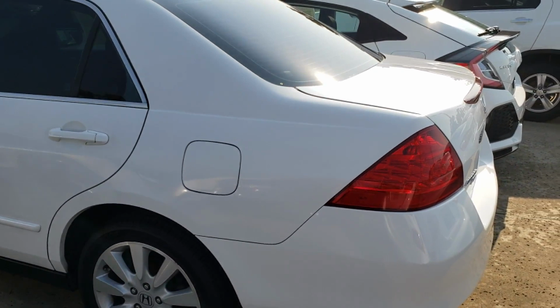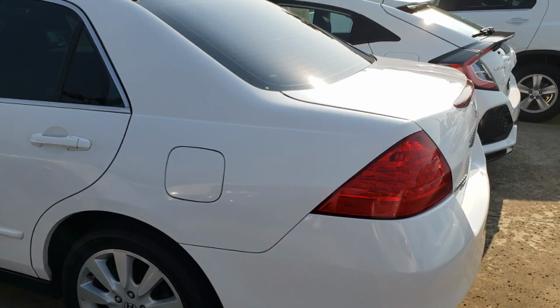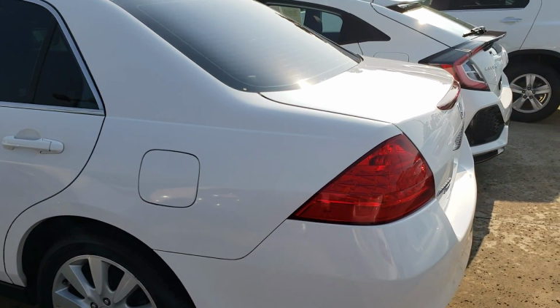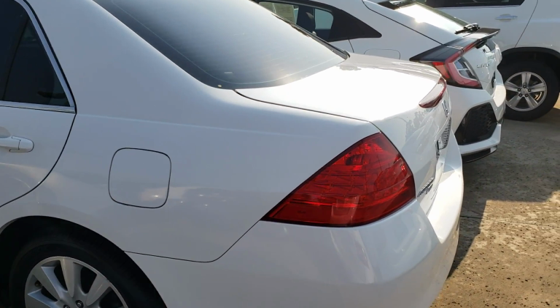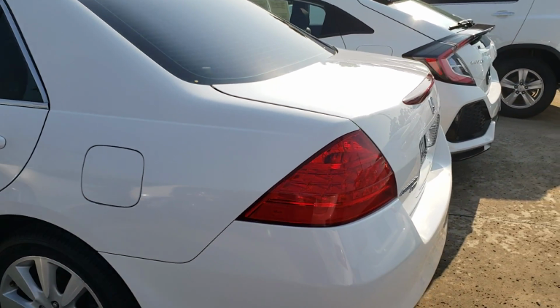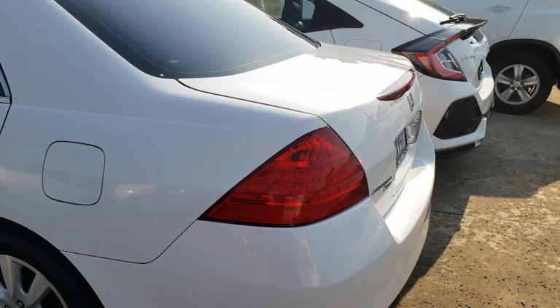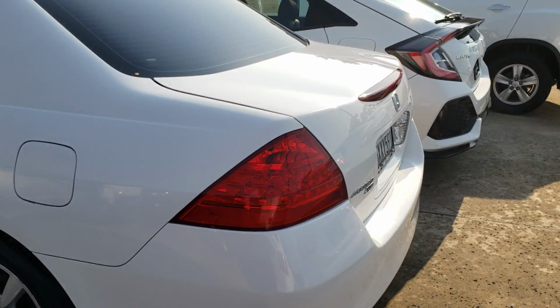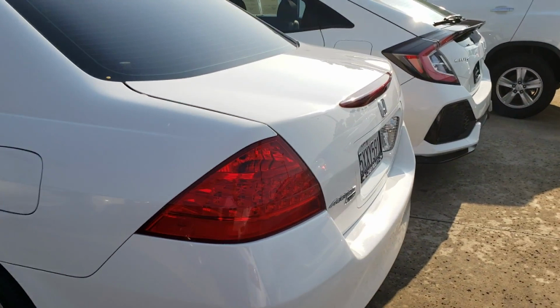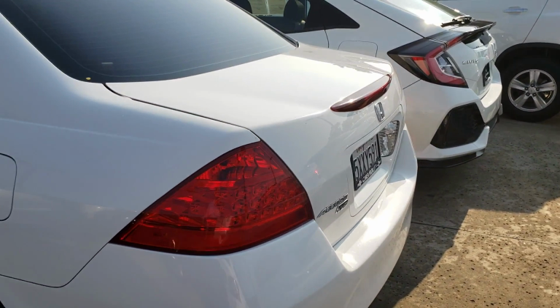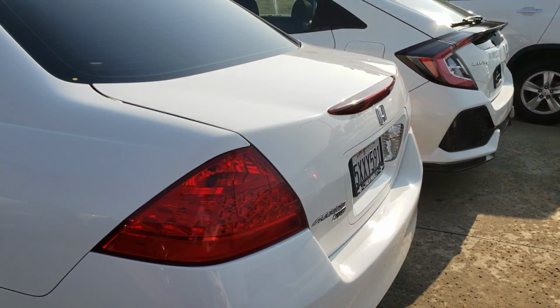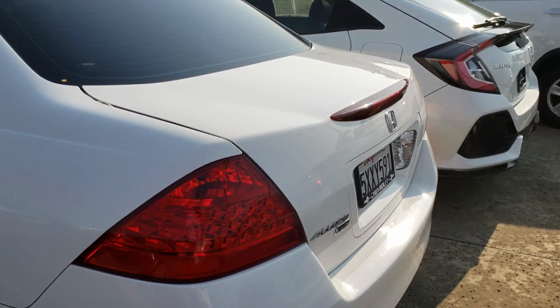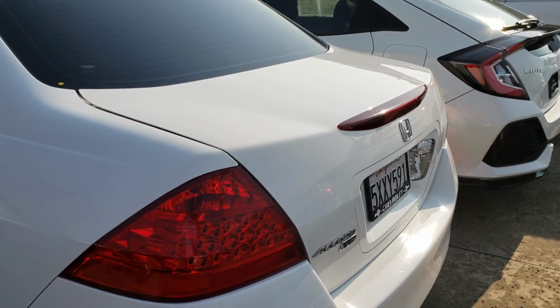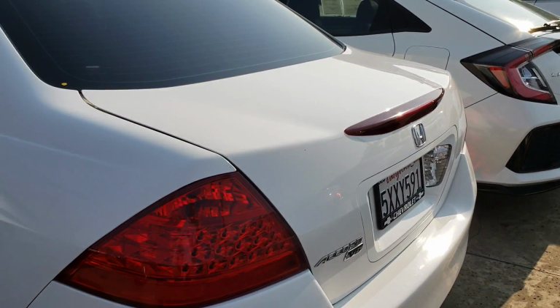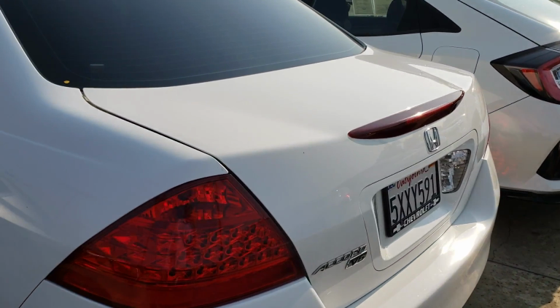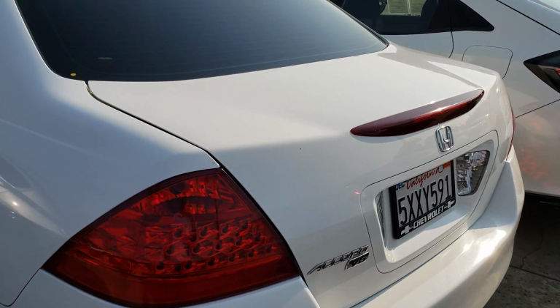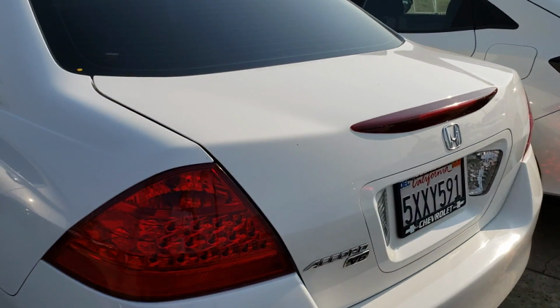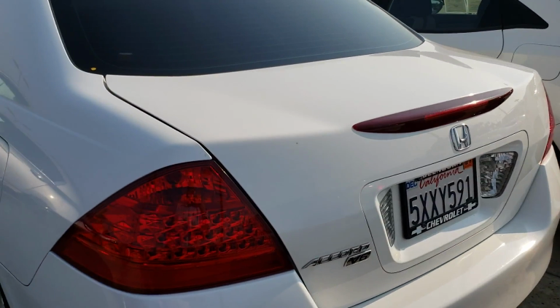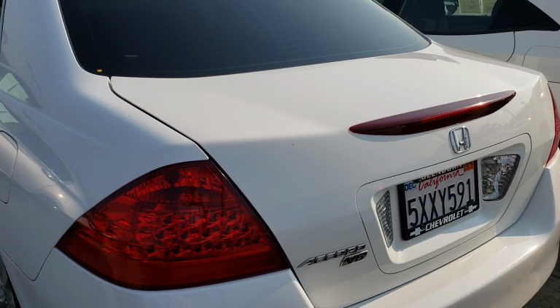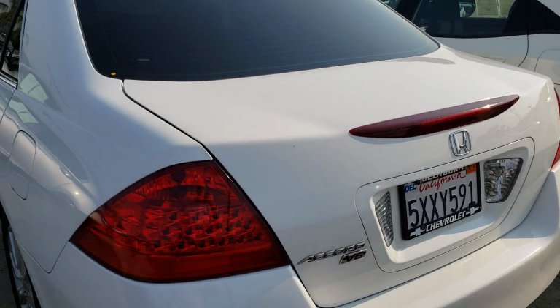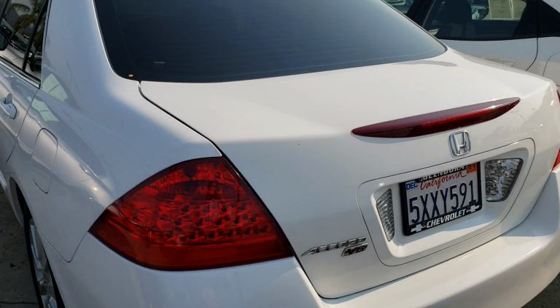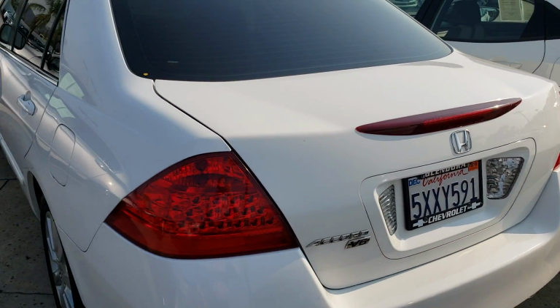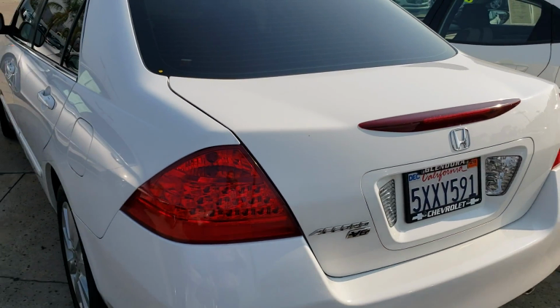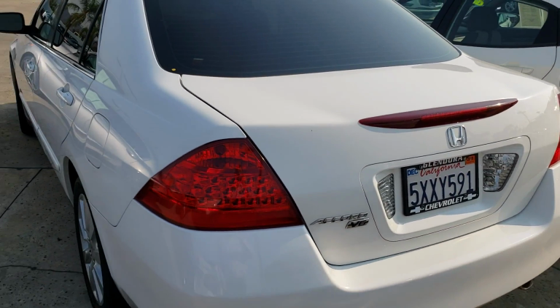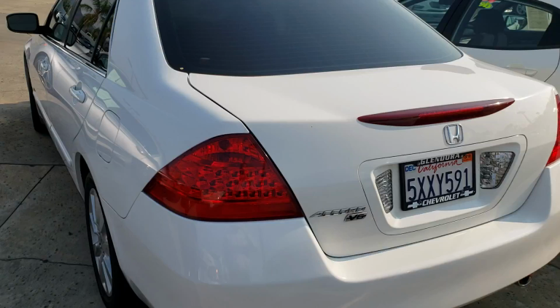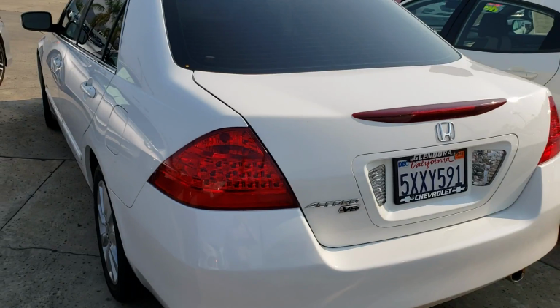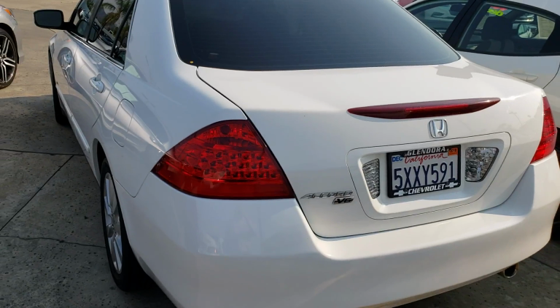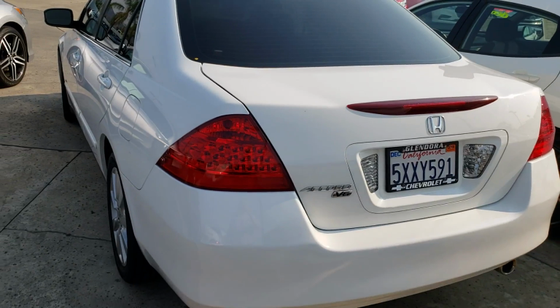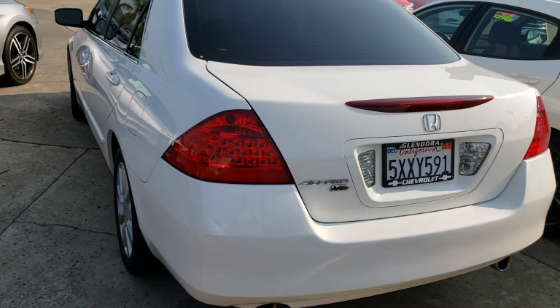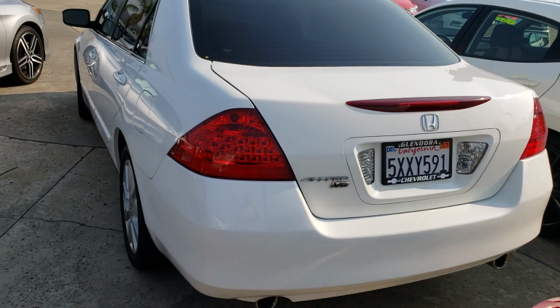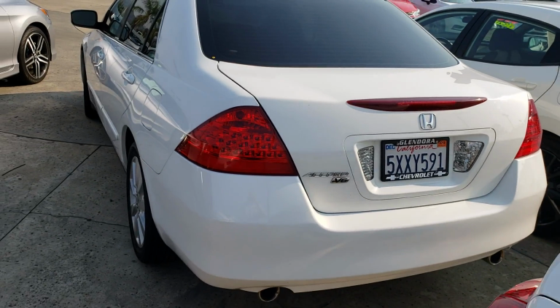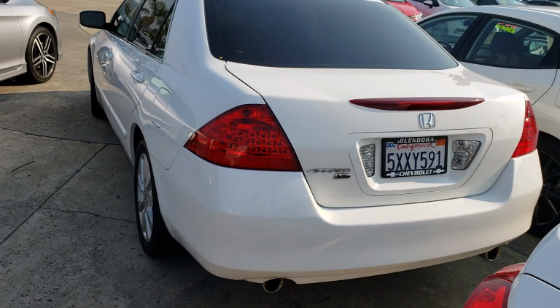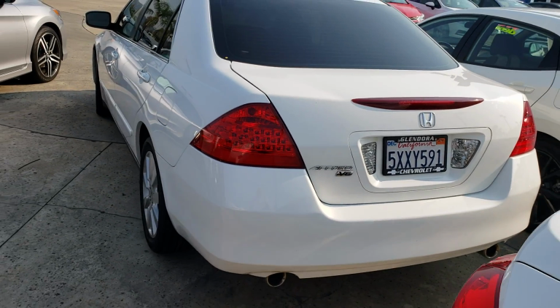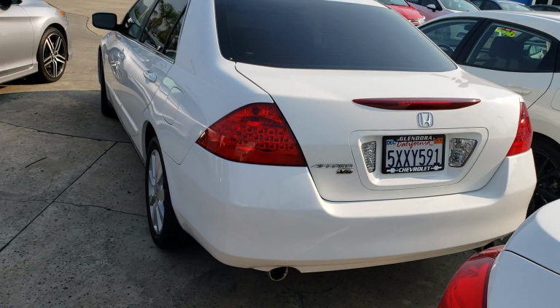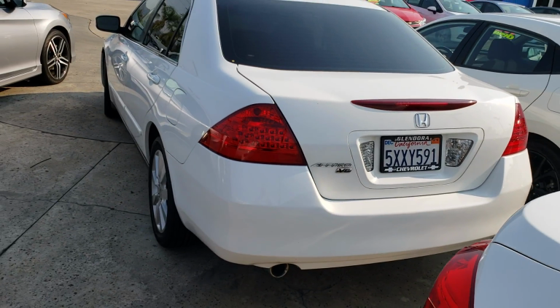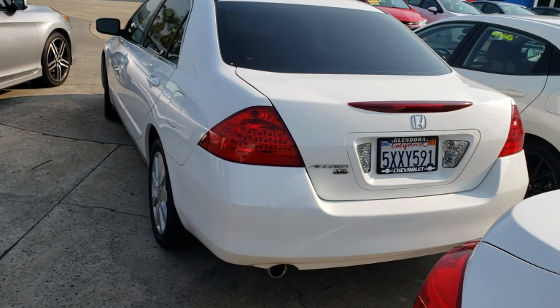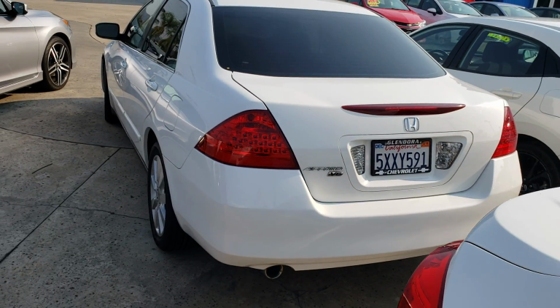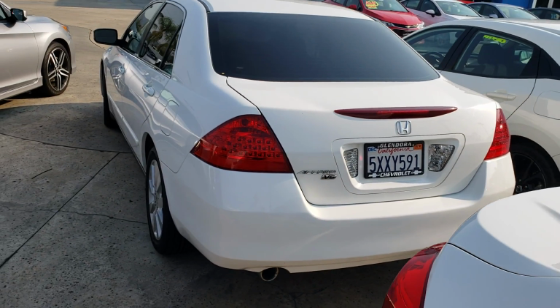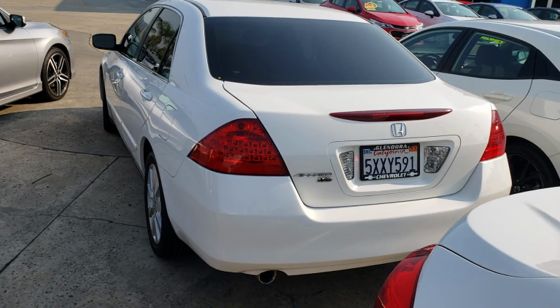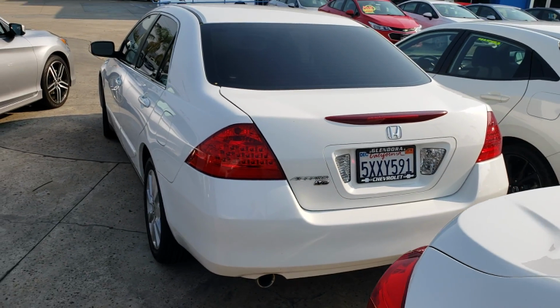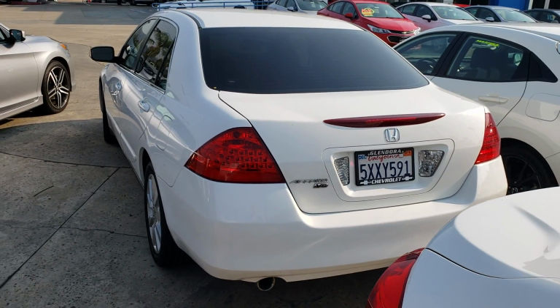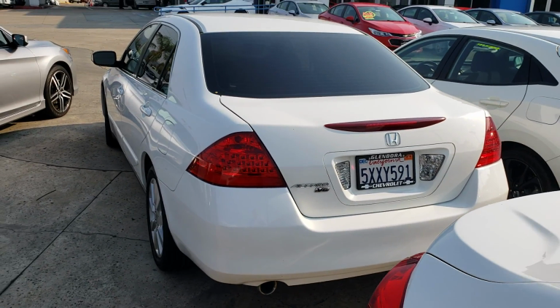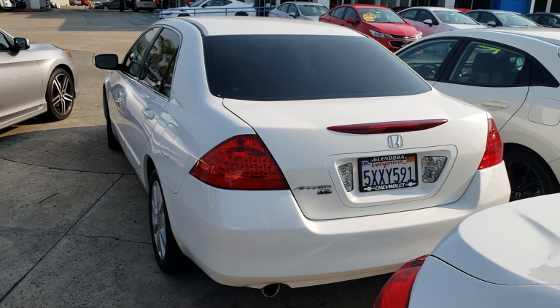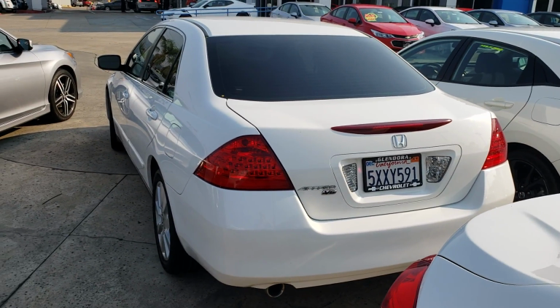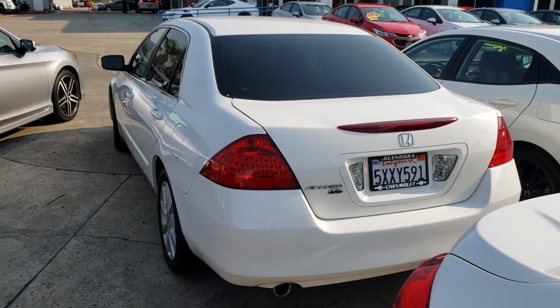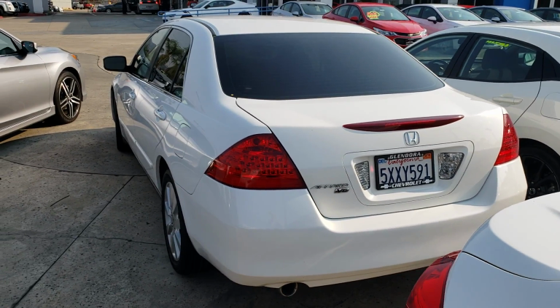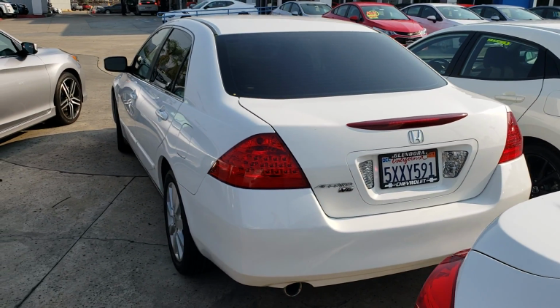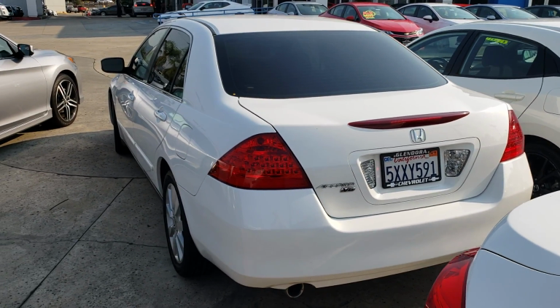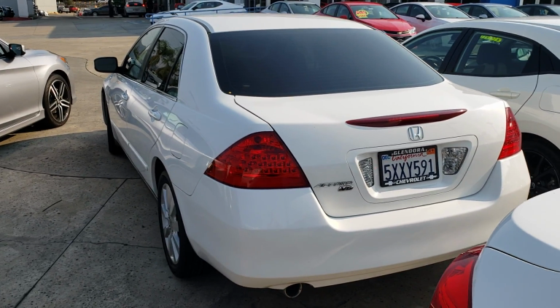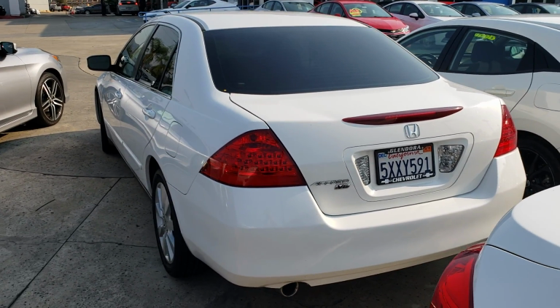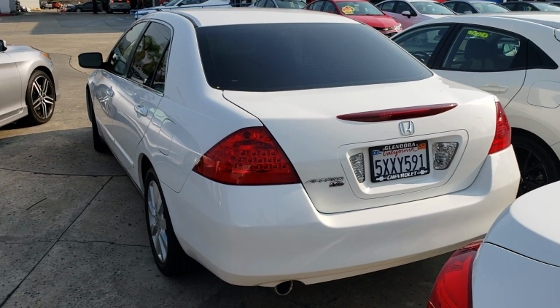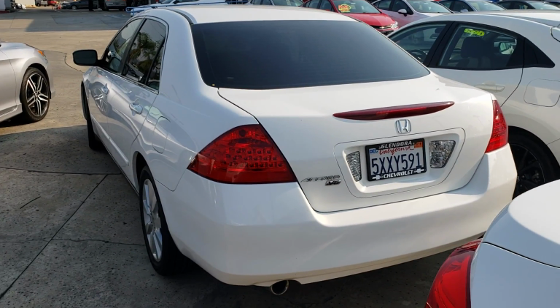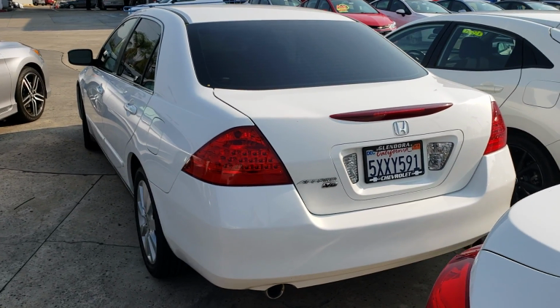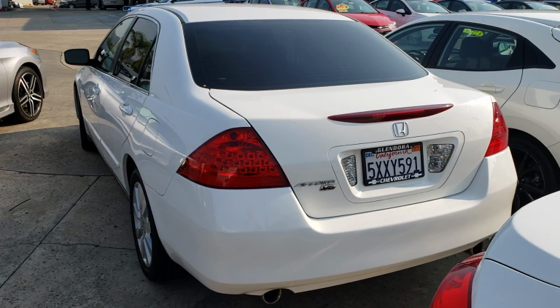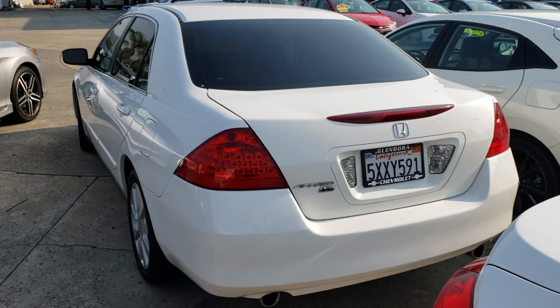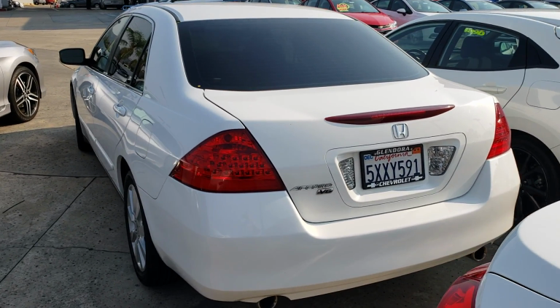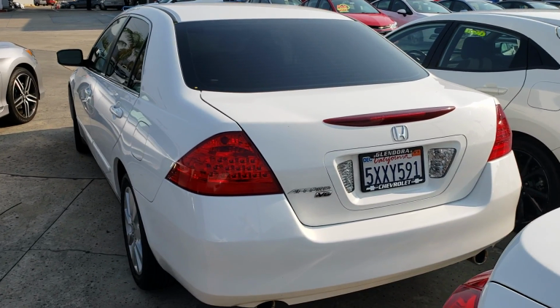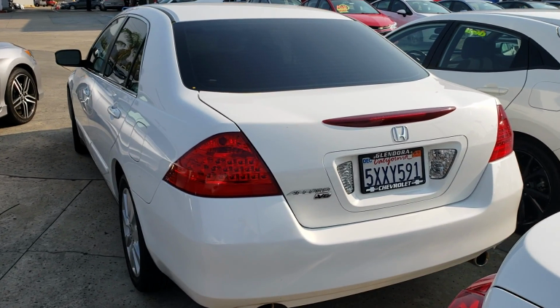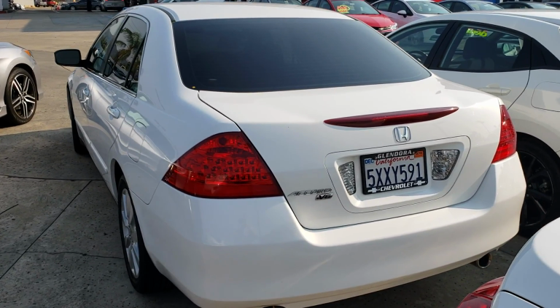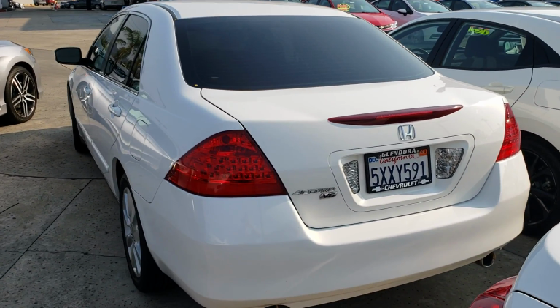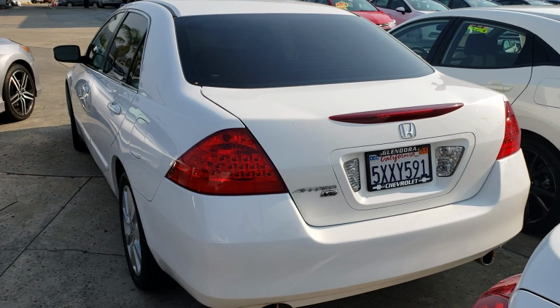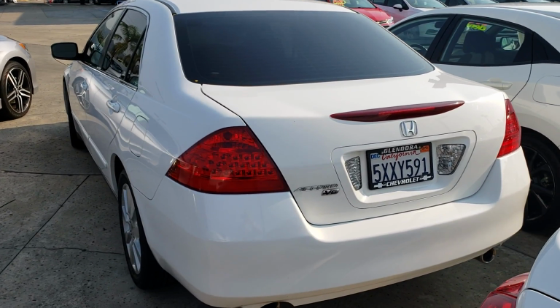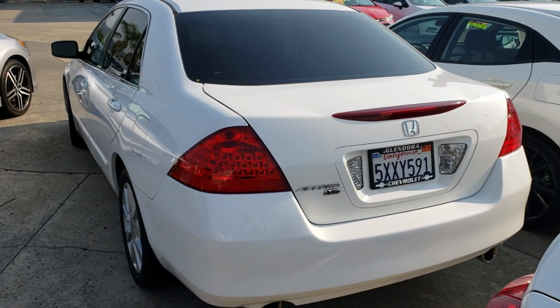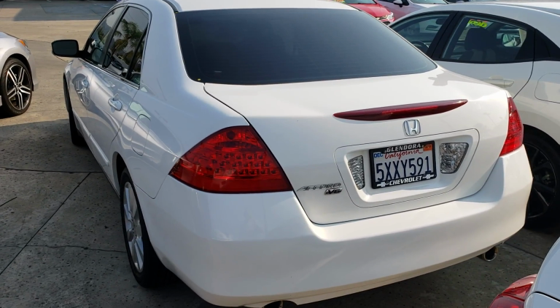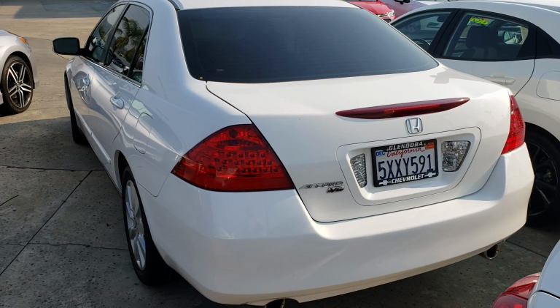My name is Douglas, you can reach me here at the dealership at 909-394-9899. This is your V6 Honda Accord.